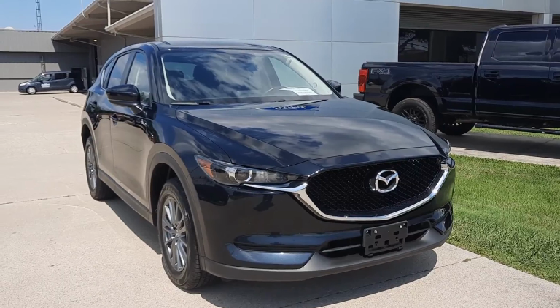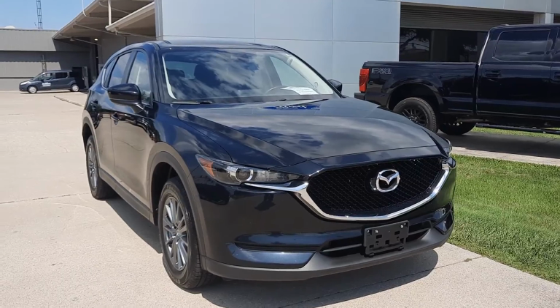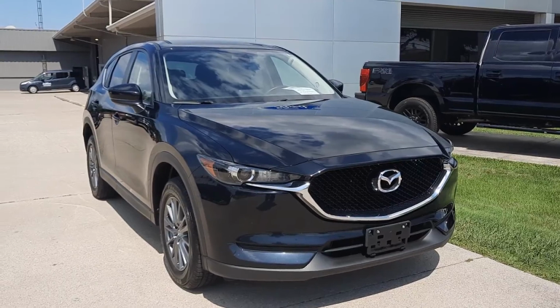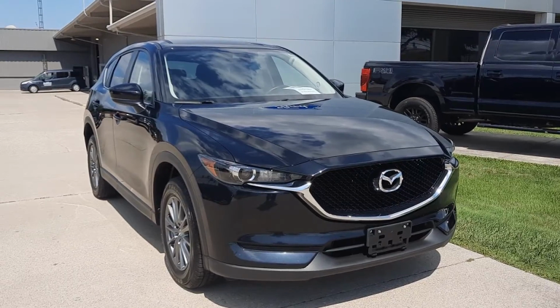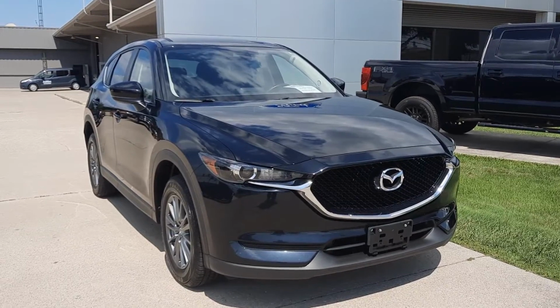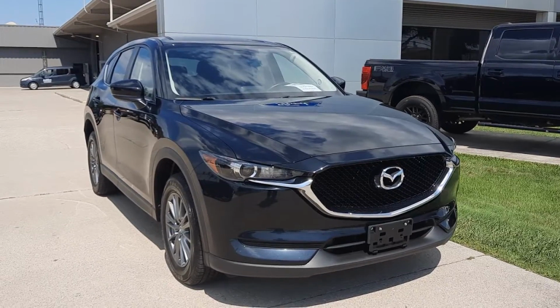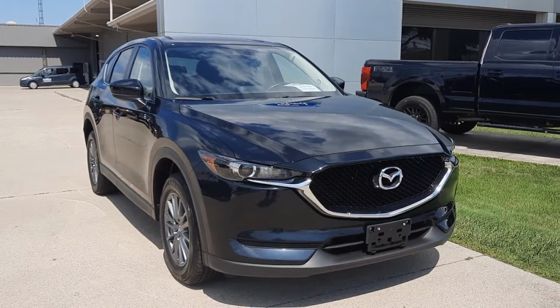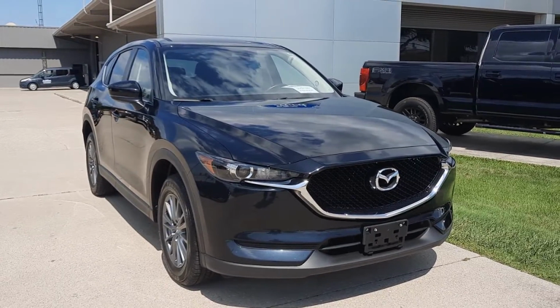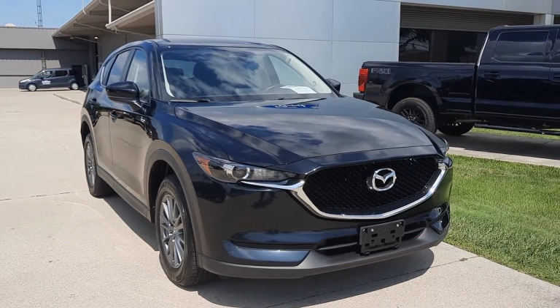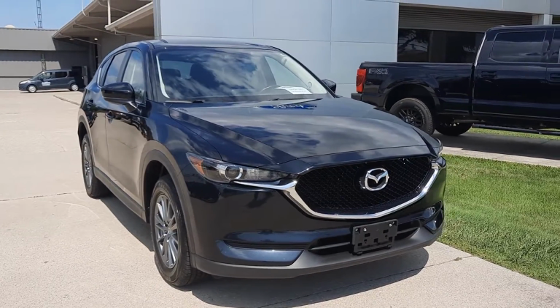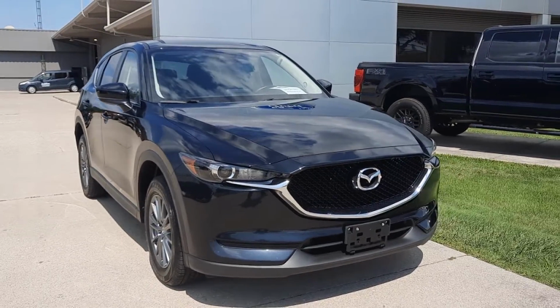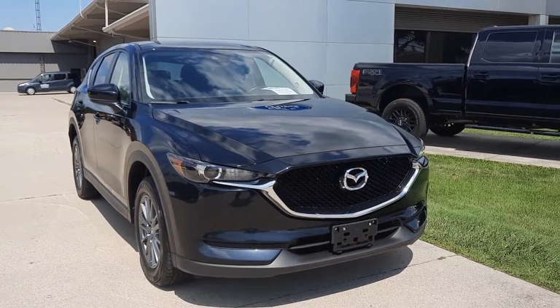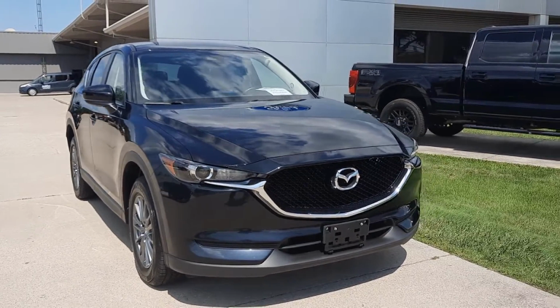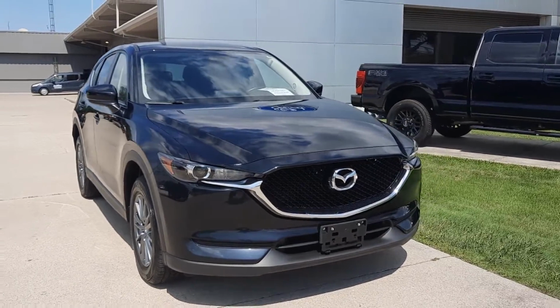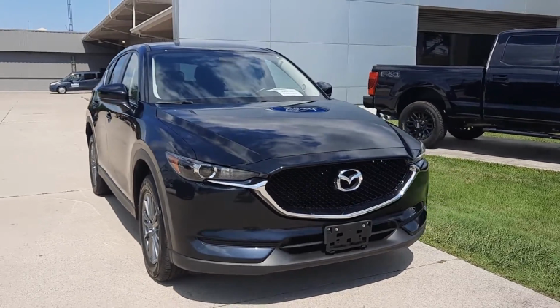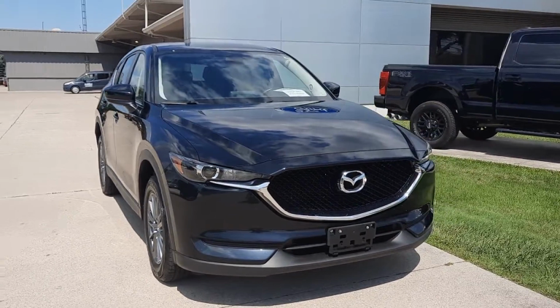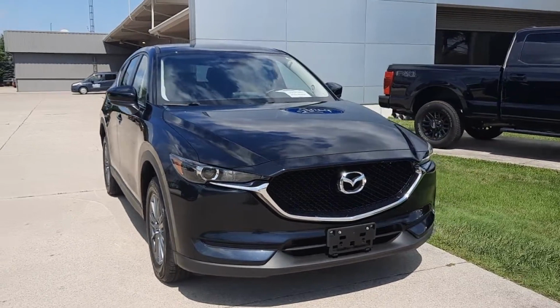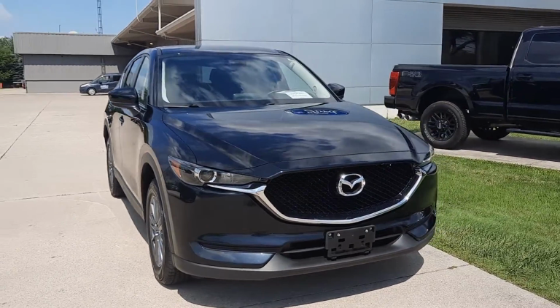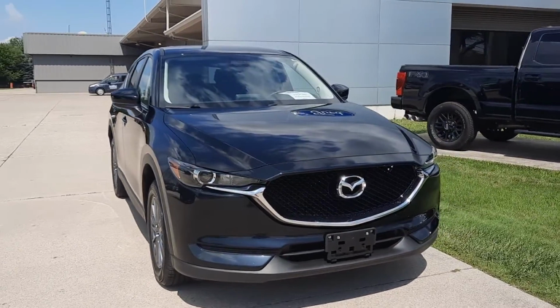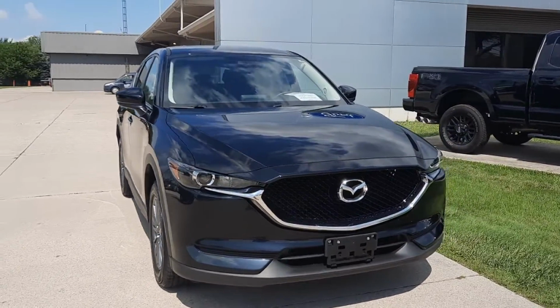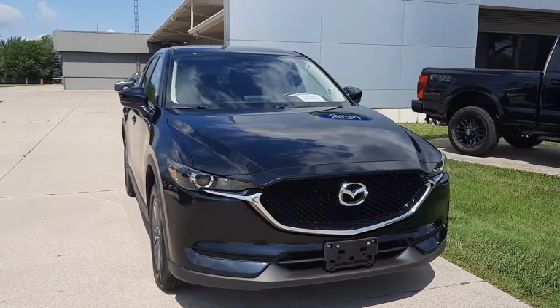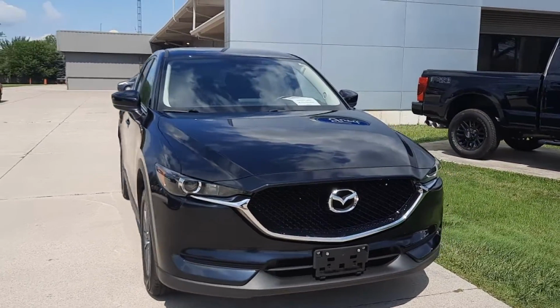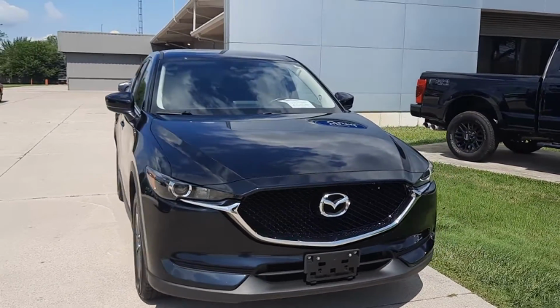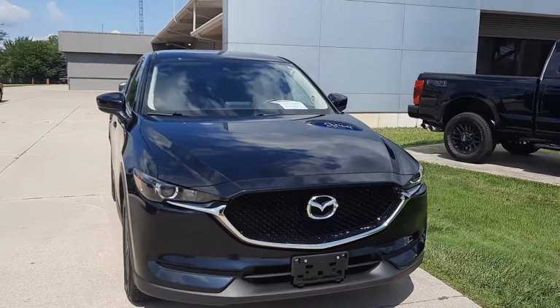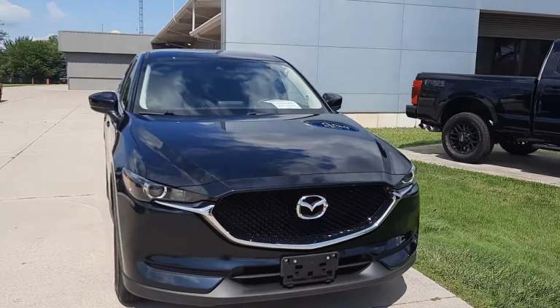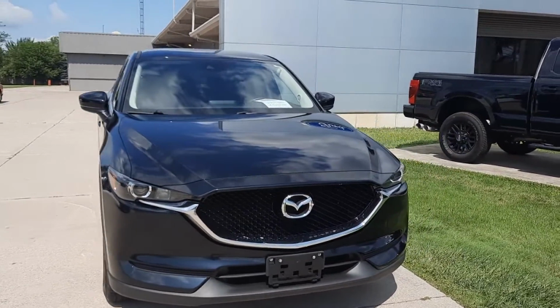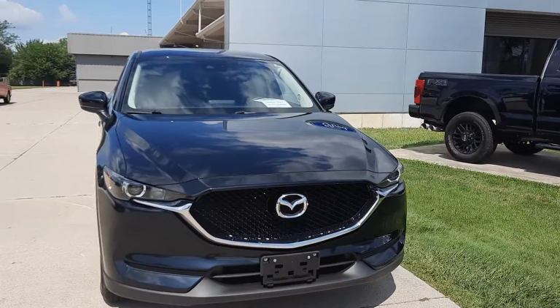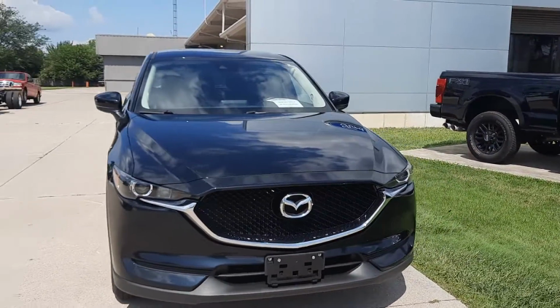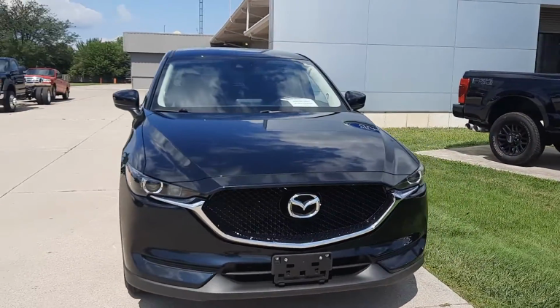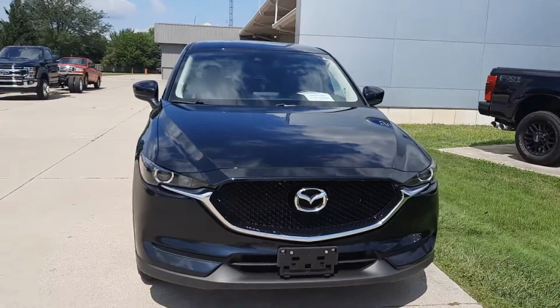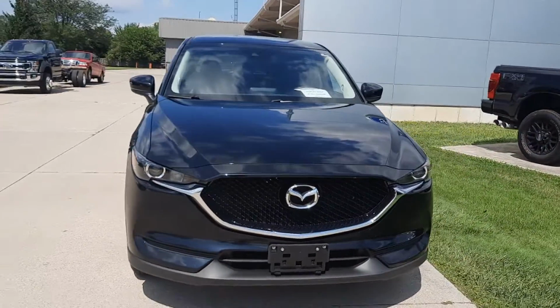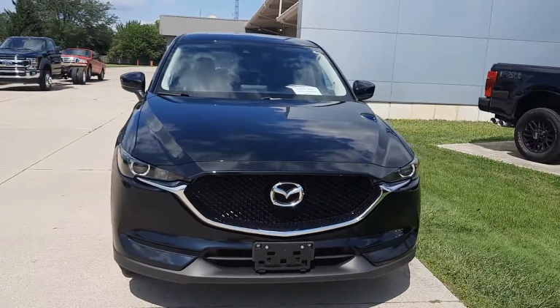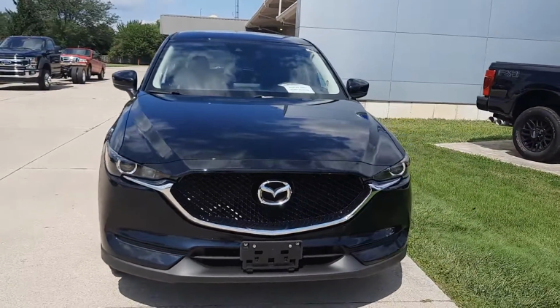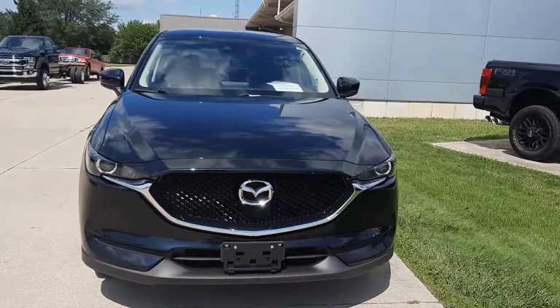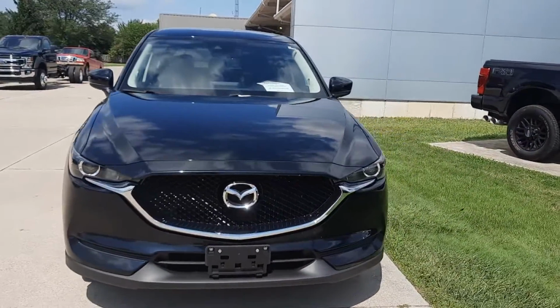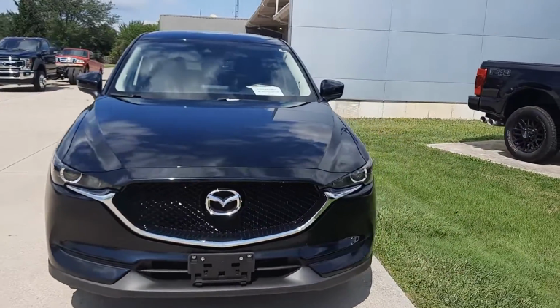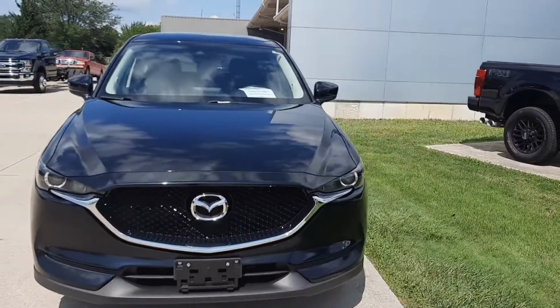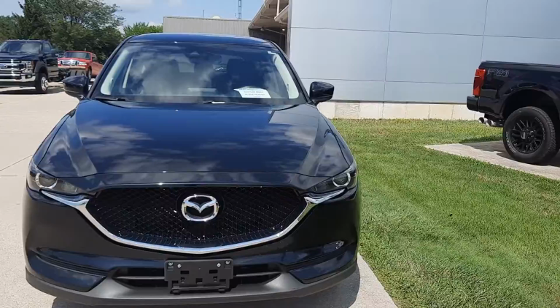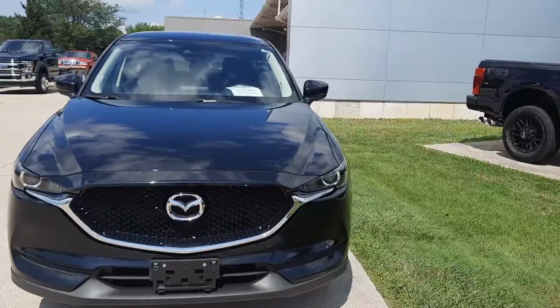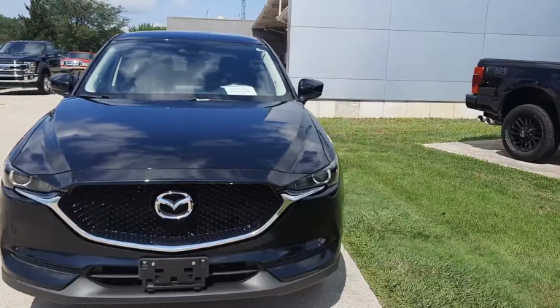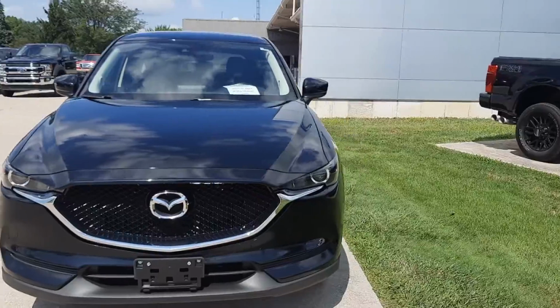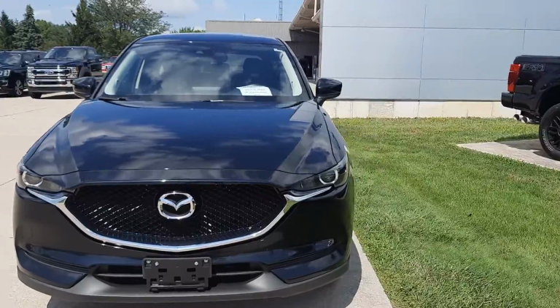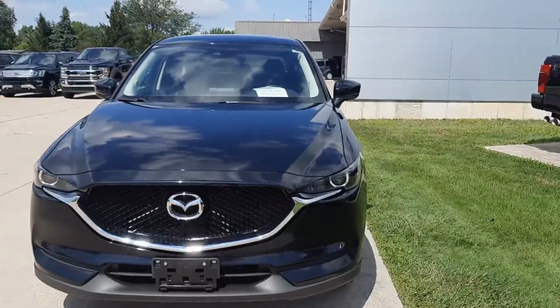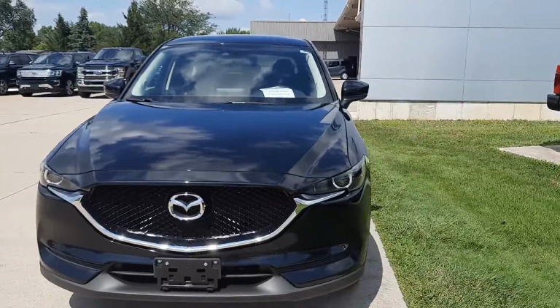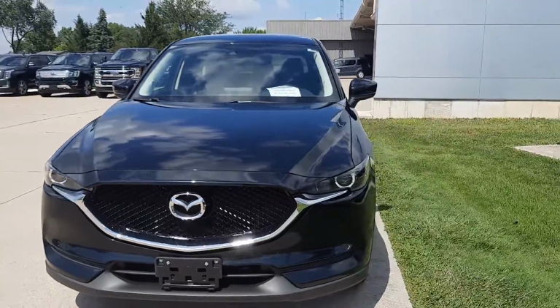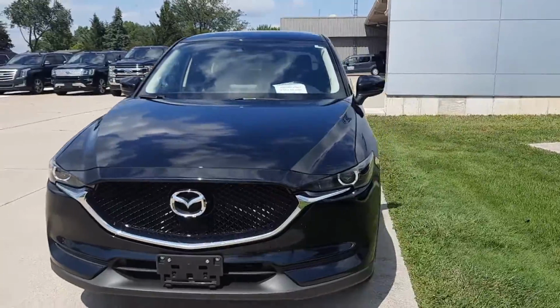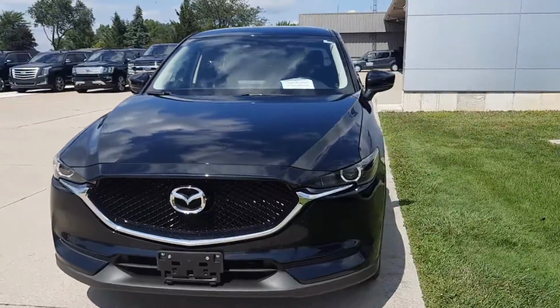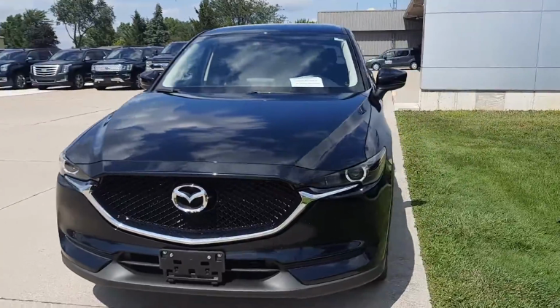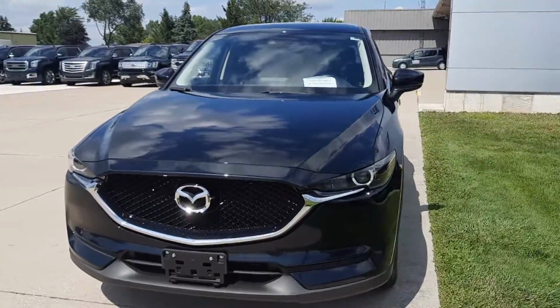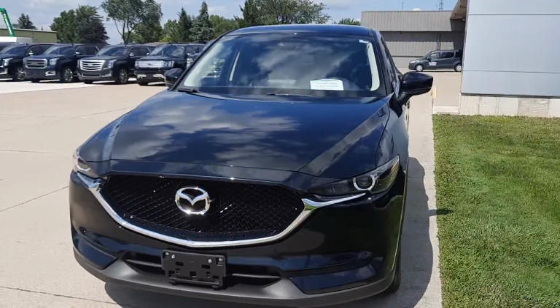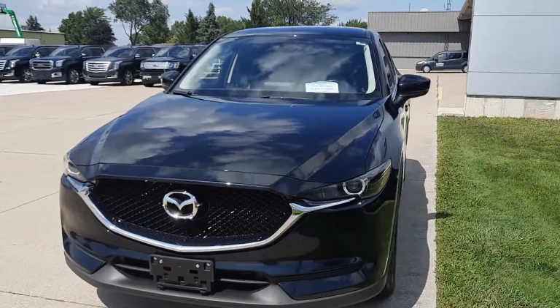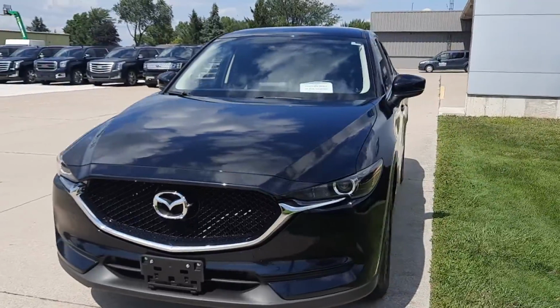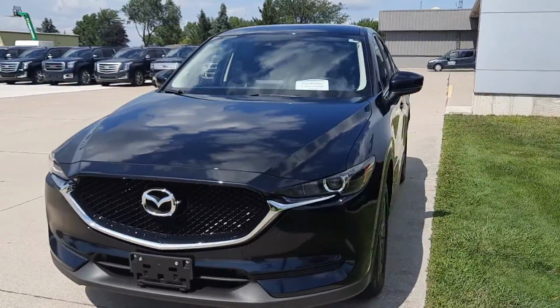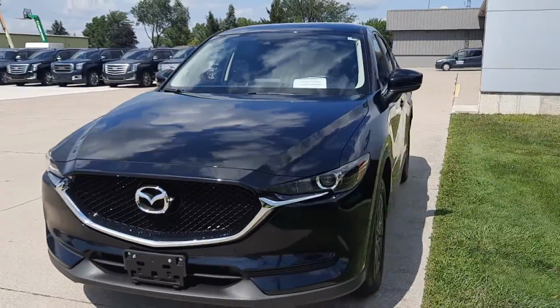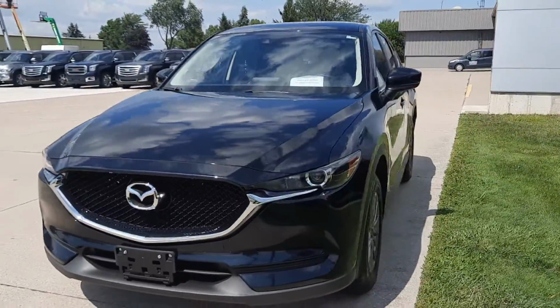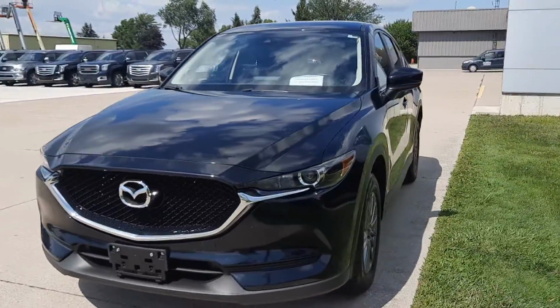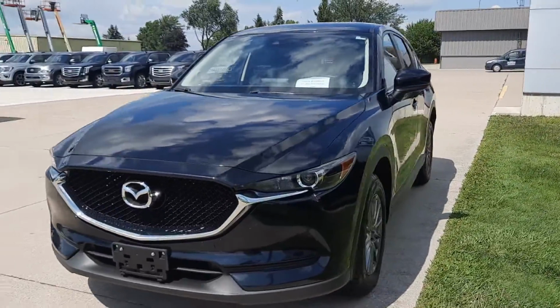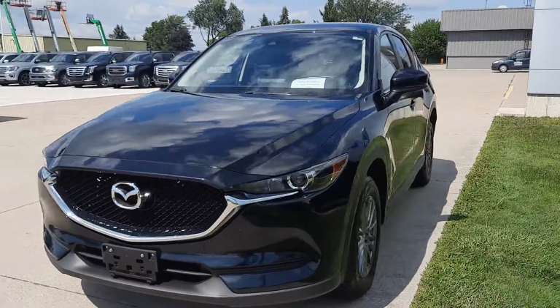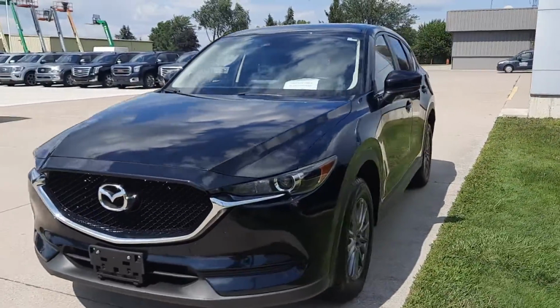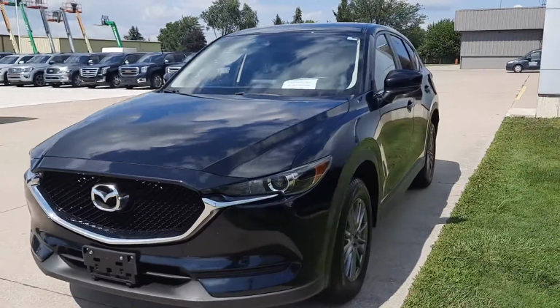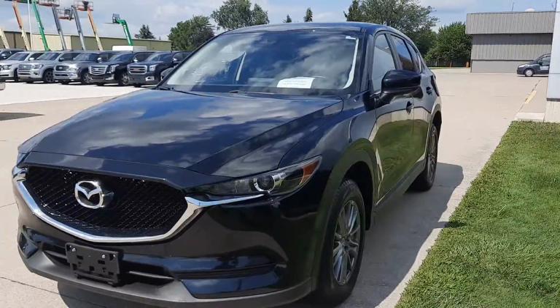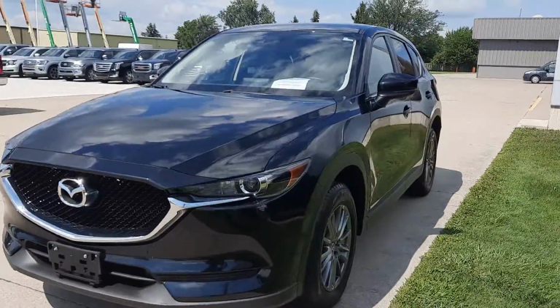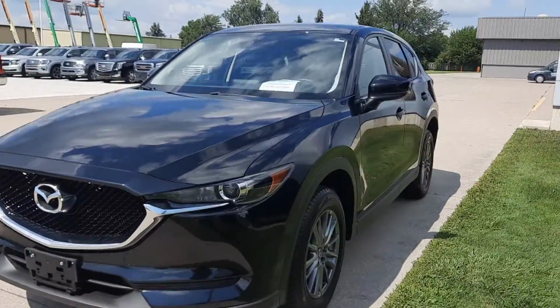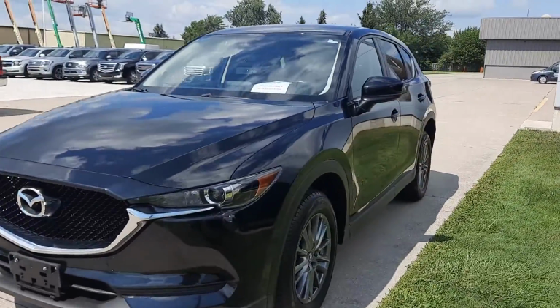Angel here at Terry Henricks Ford. Going to take you on a quick walk around of this 2018 Mazda CX-5 Touring.